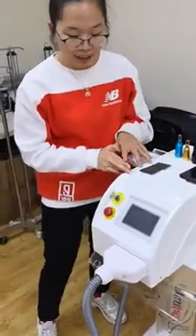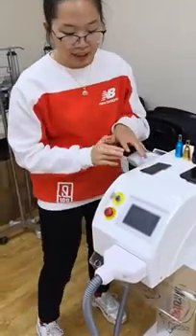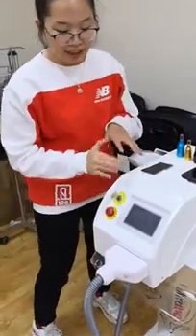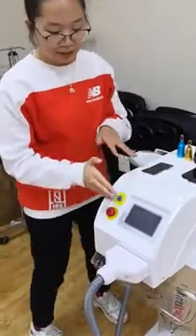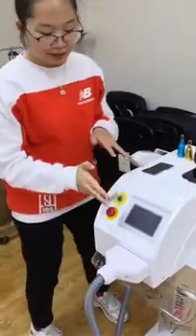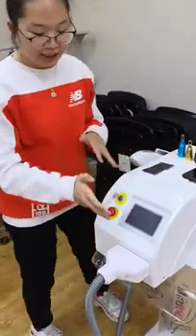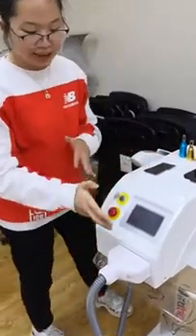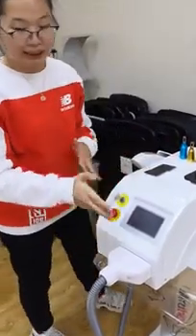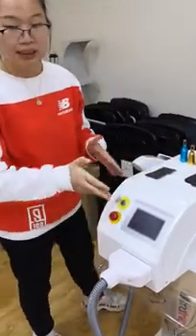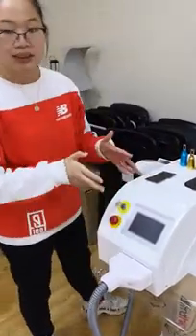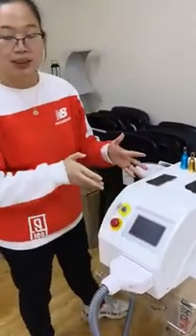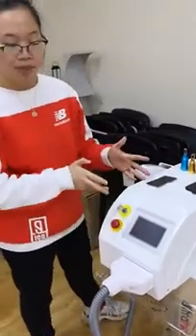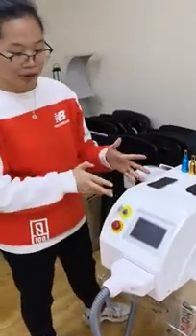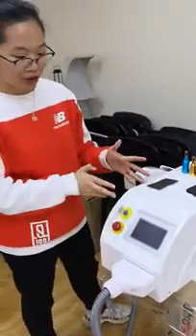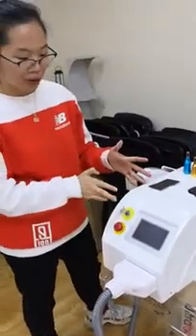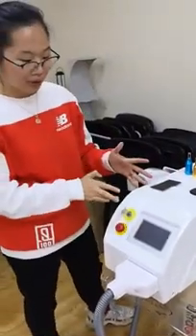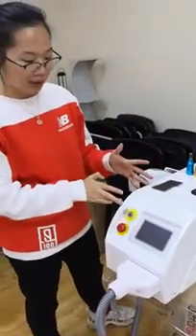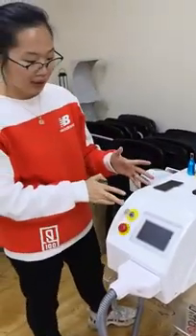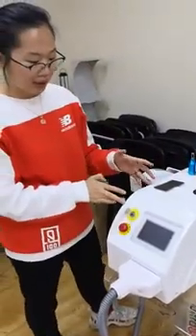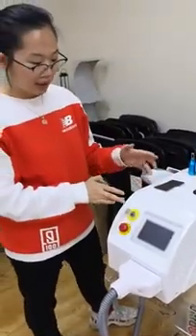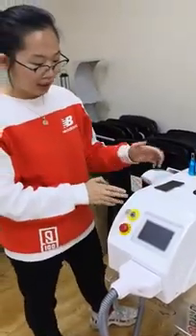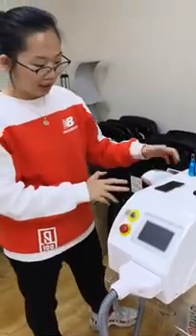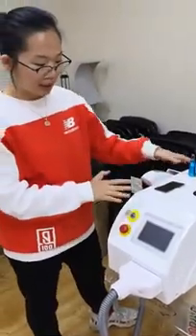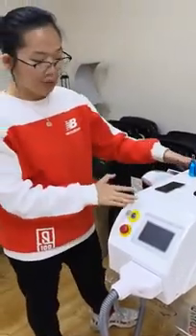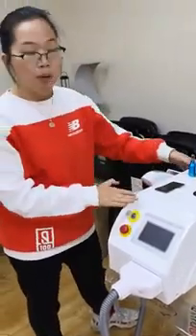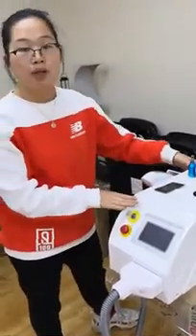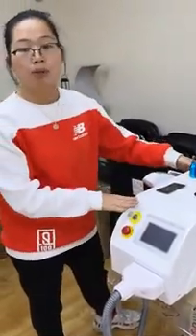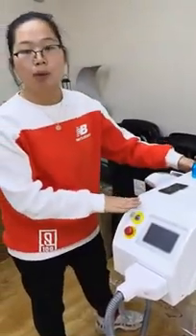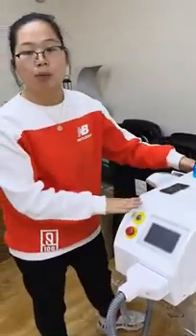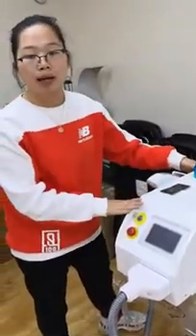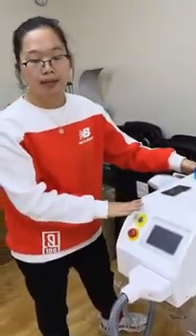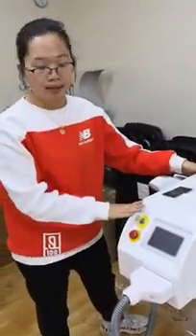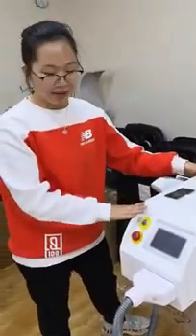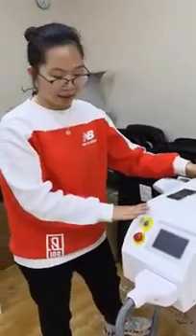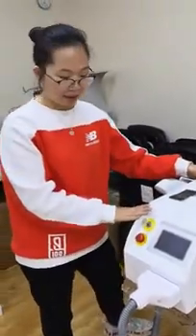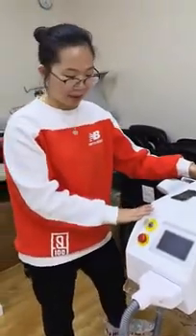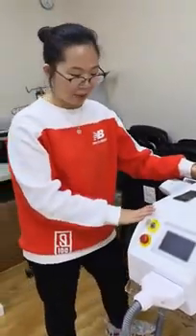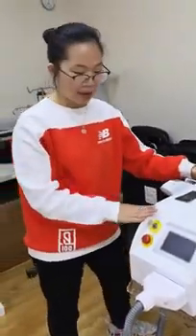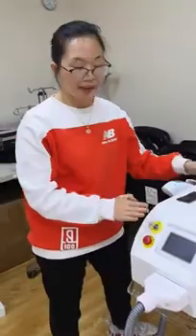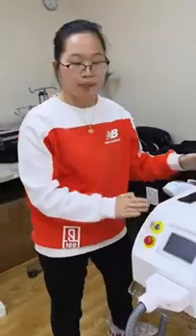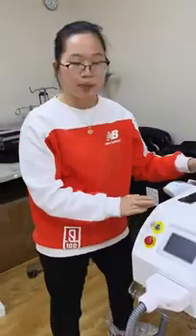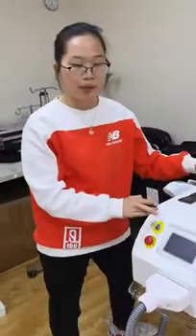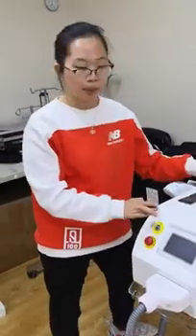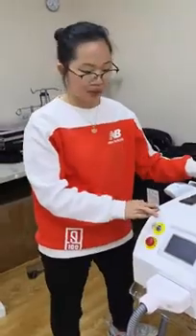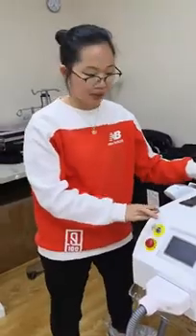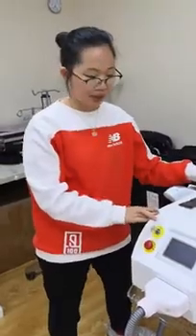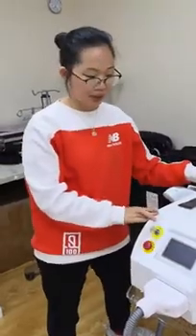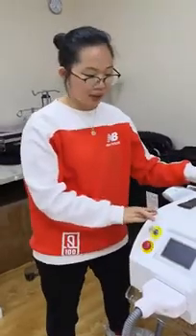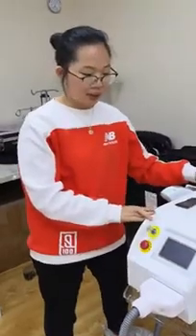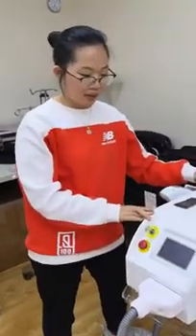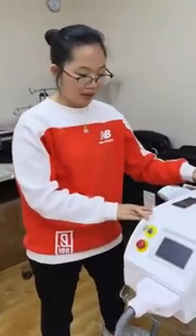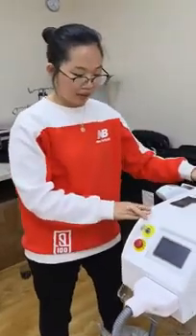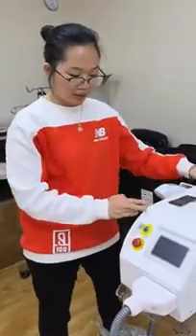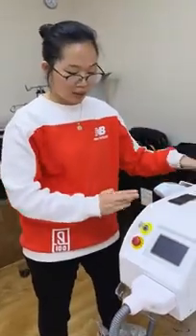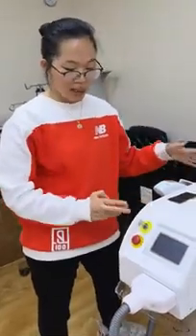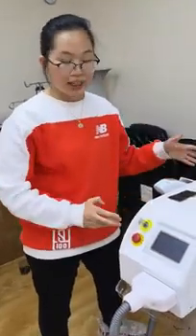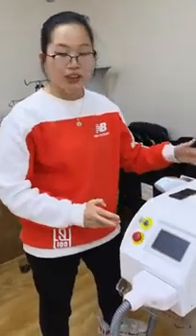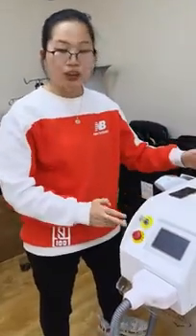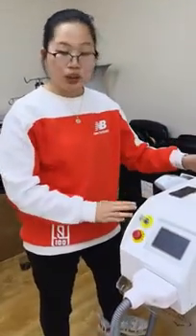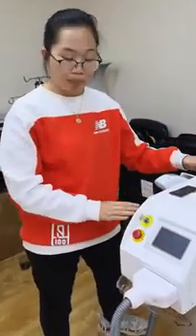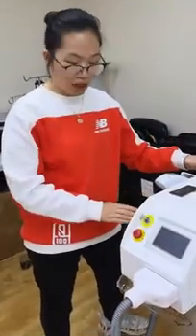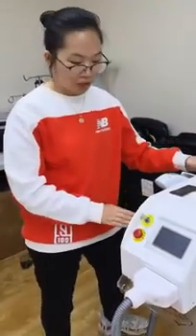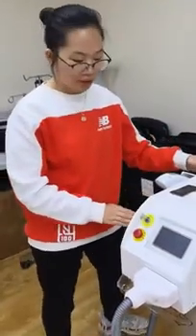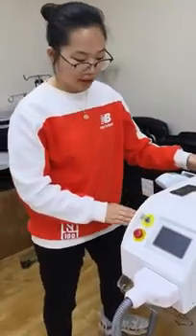You can see this is what the machine looks like. It's a portable one, very small, but it has very strong power.